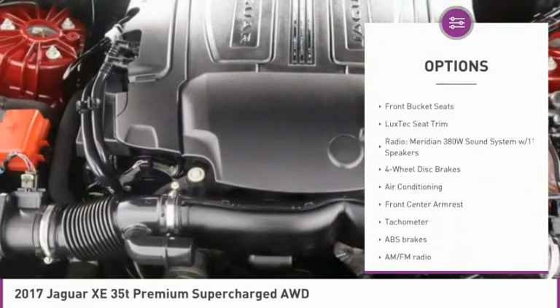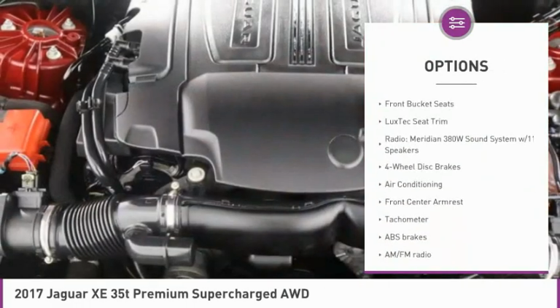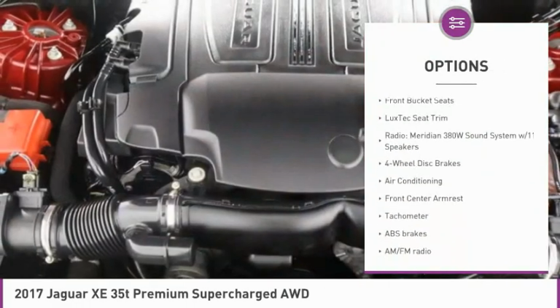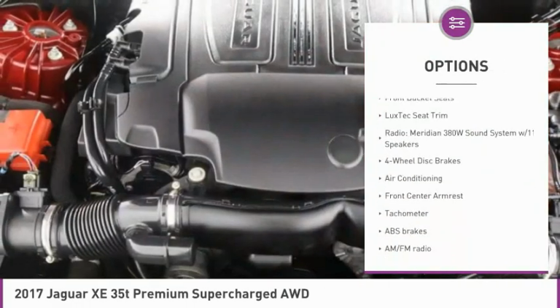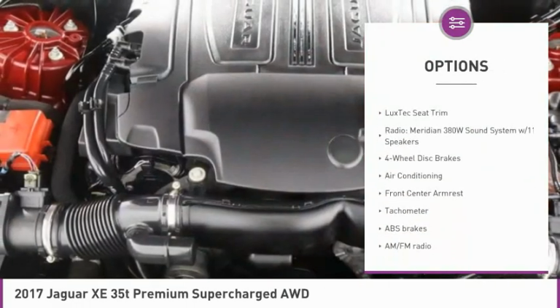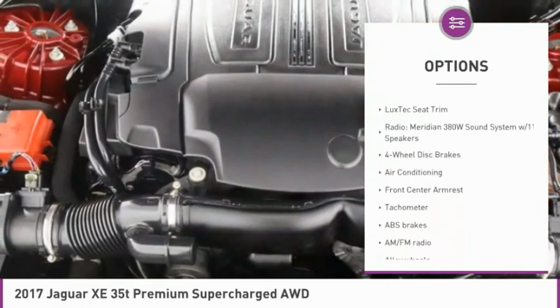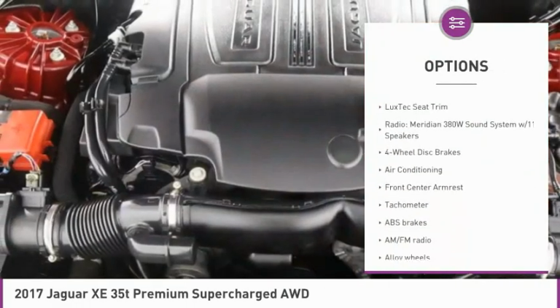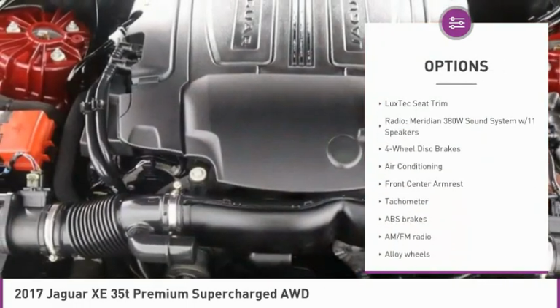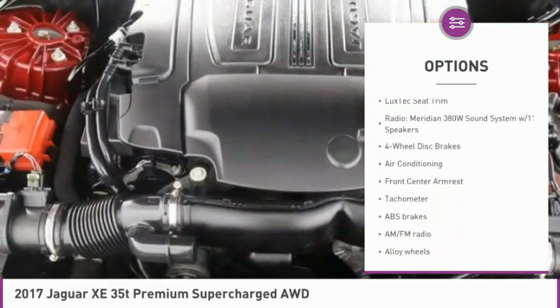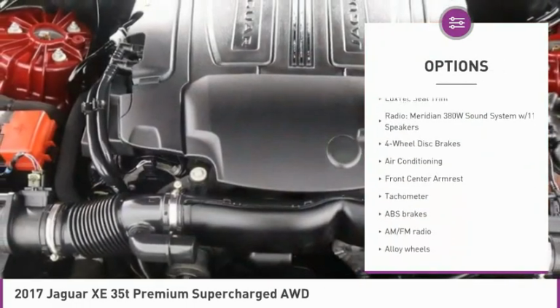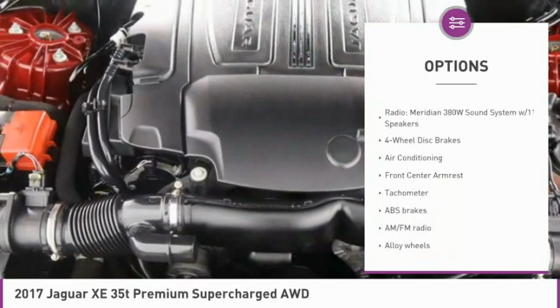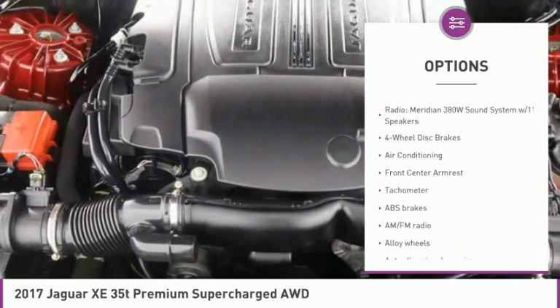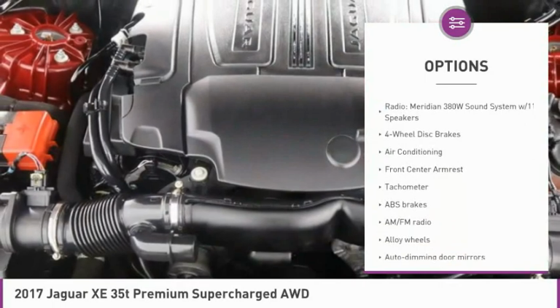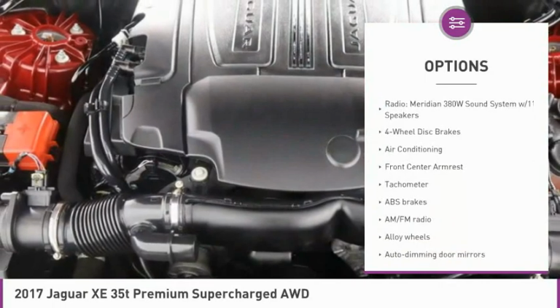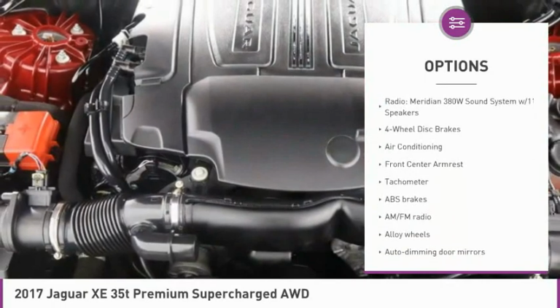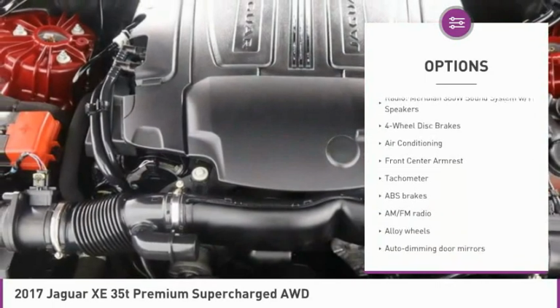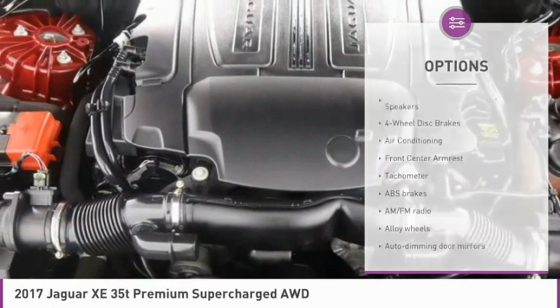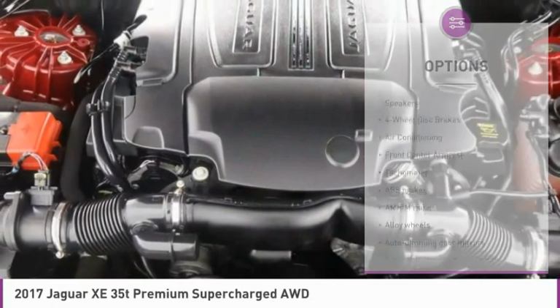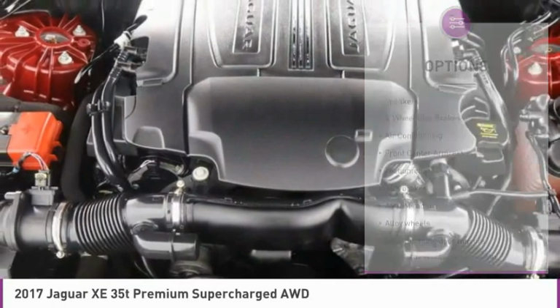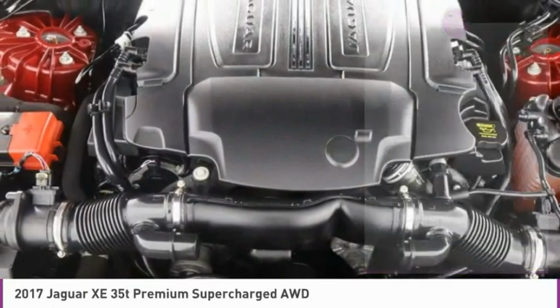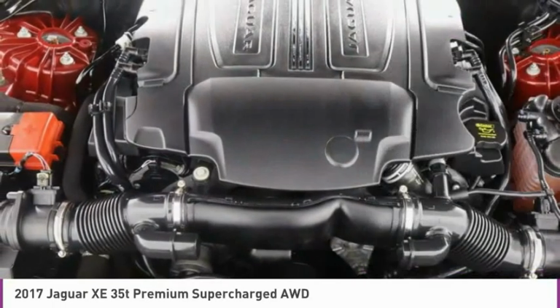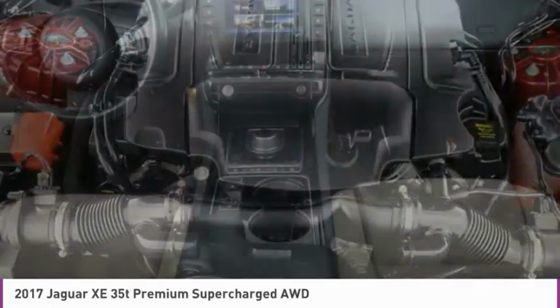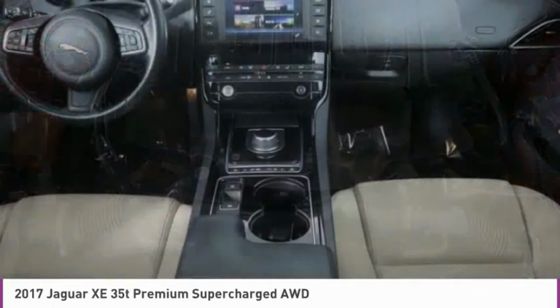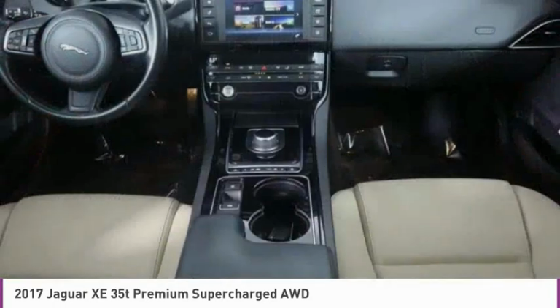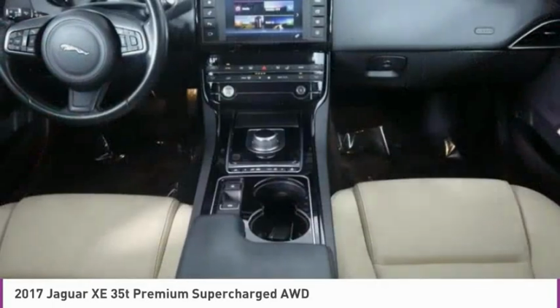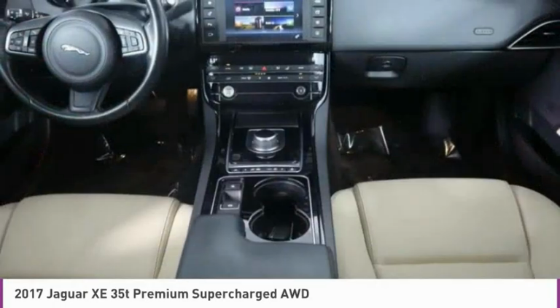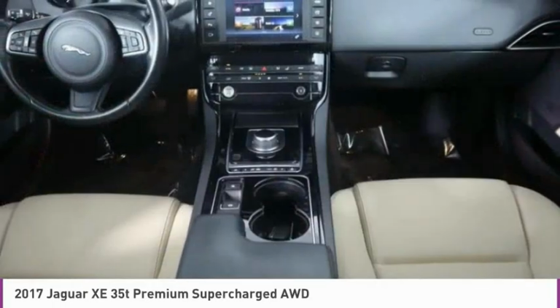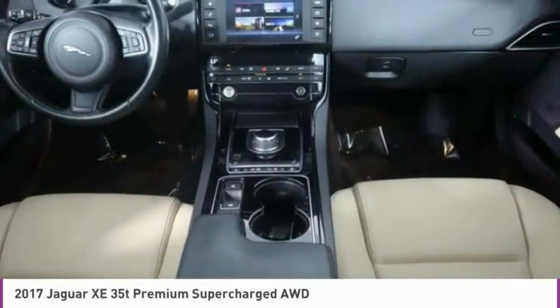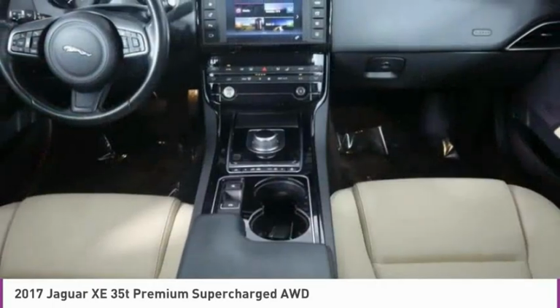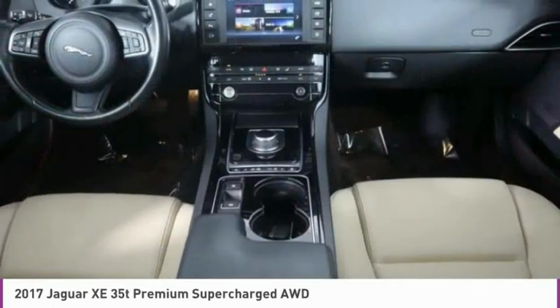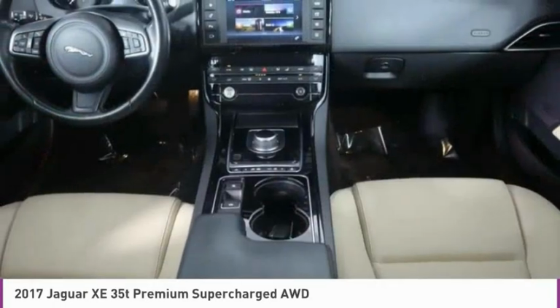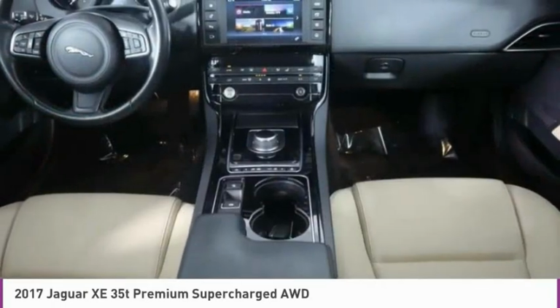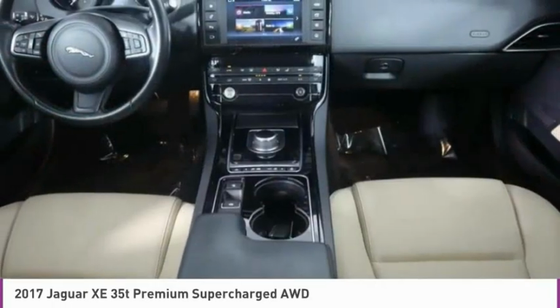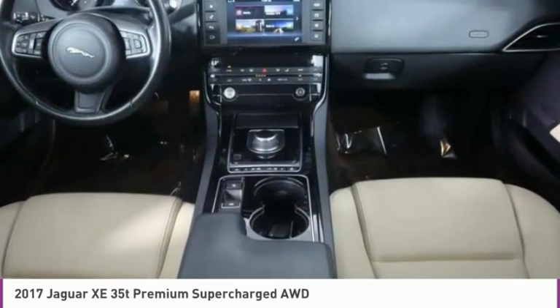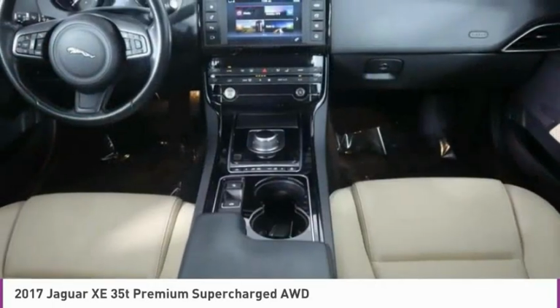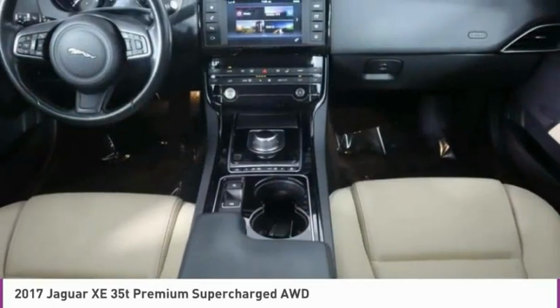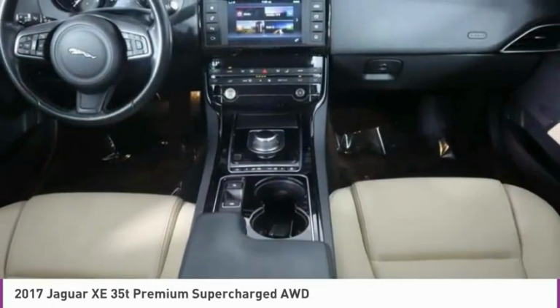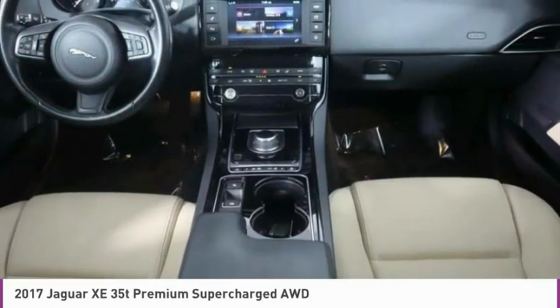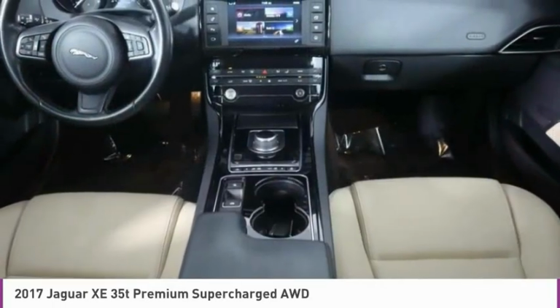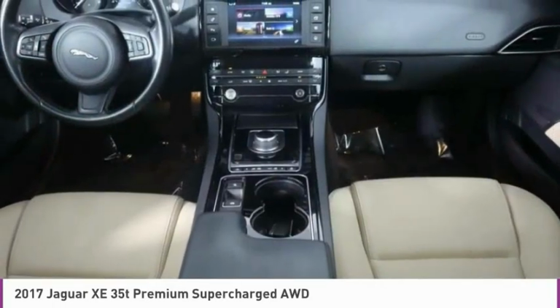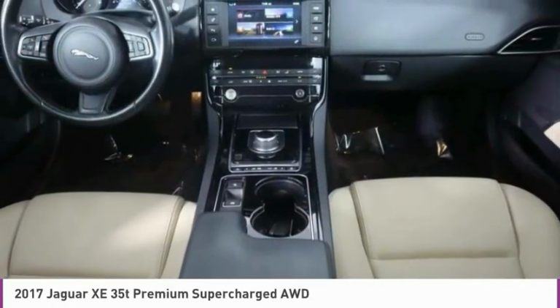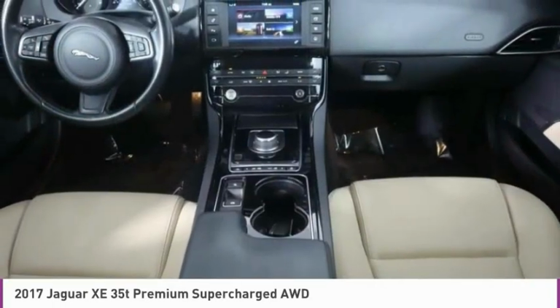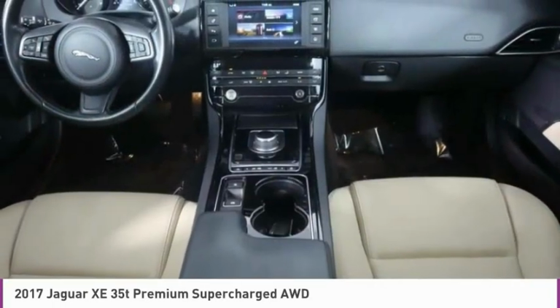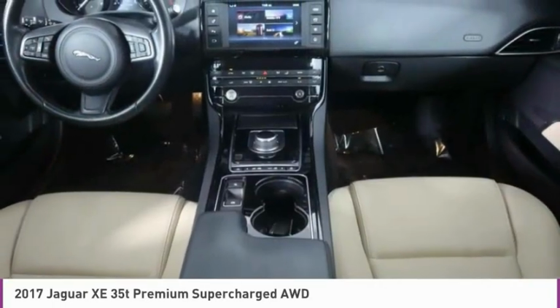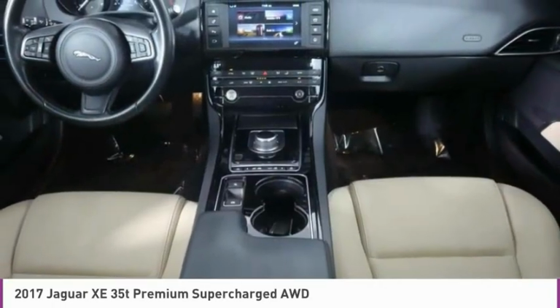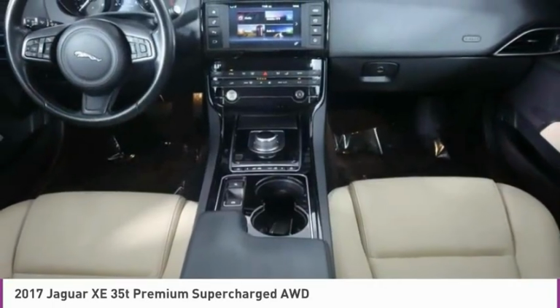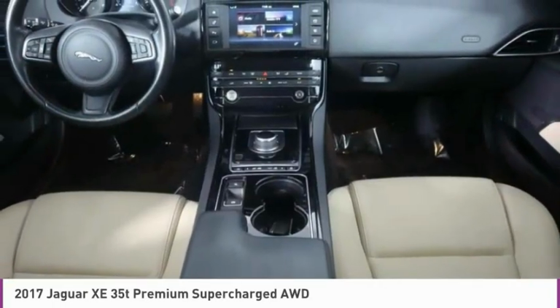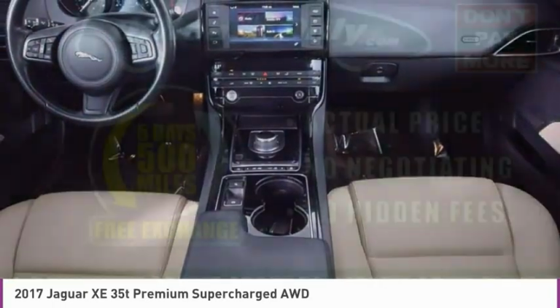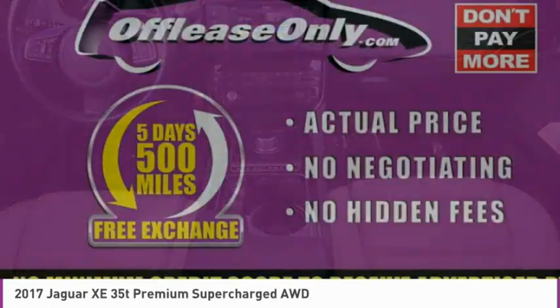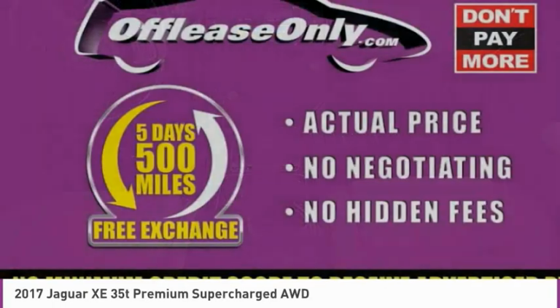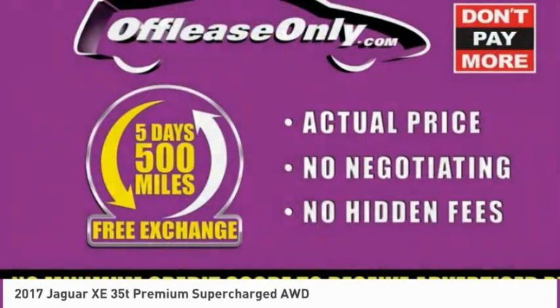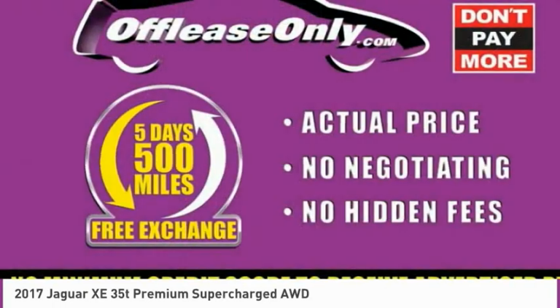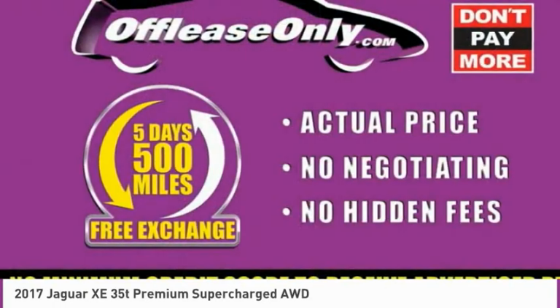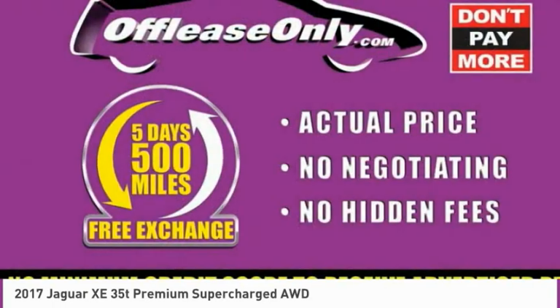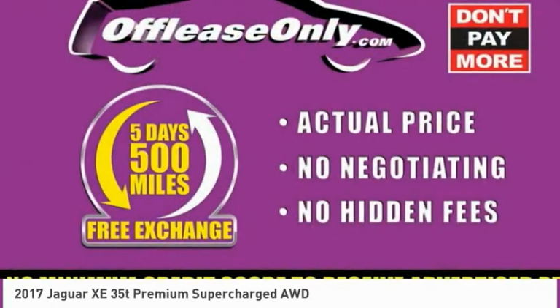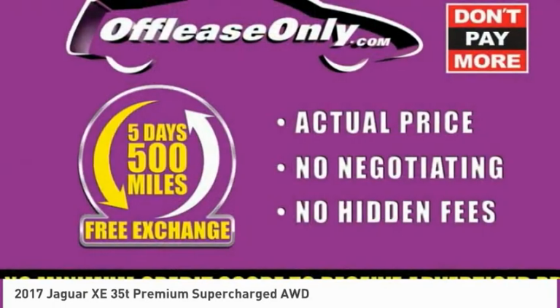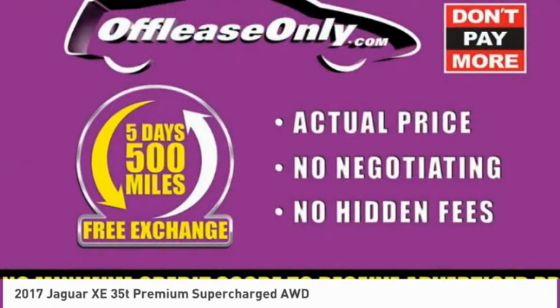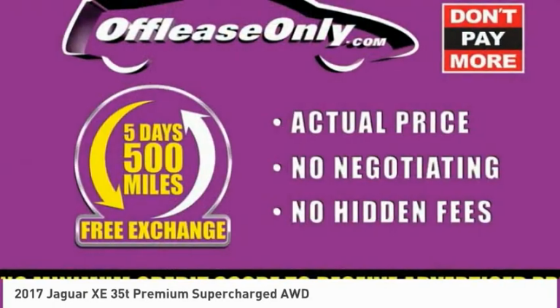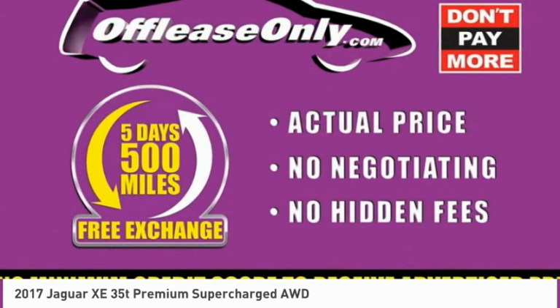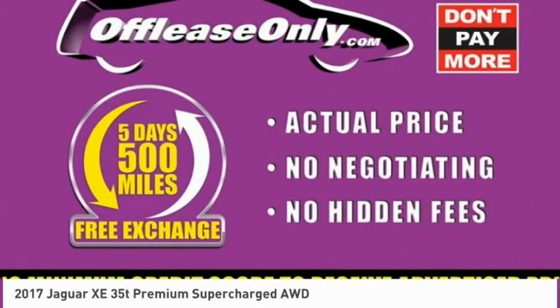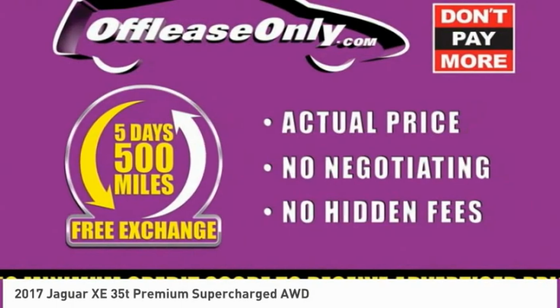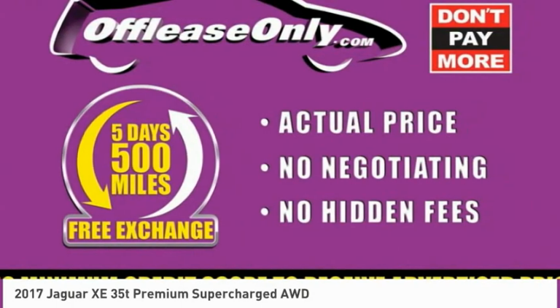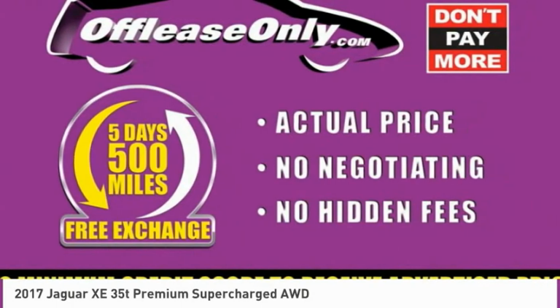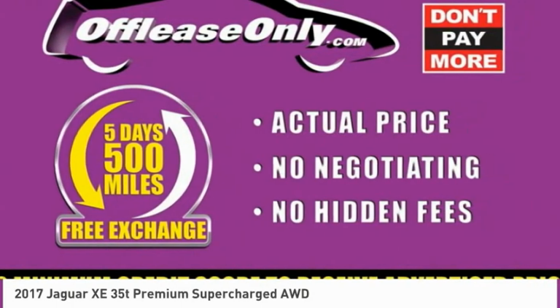Rain sensing wipers, four wheel disc brakes, rear fog light, rear window defroster, and low tire pressure warning.